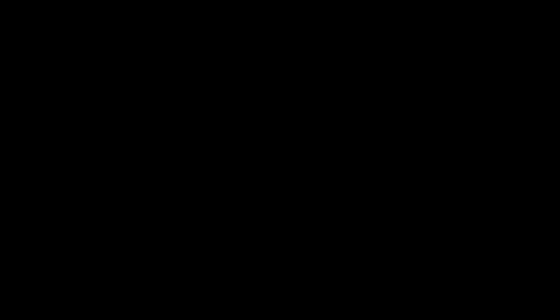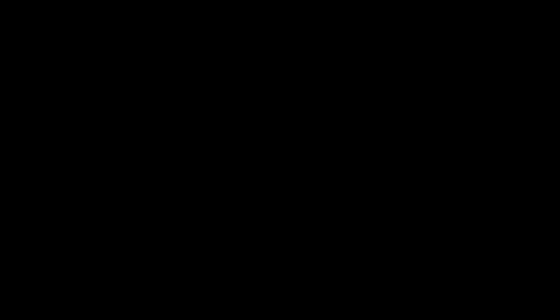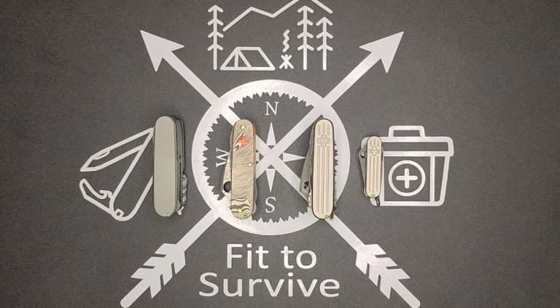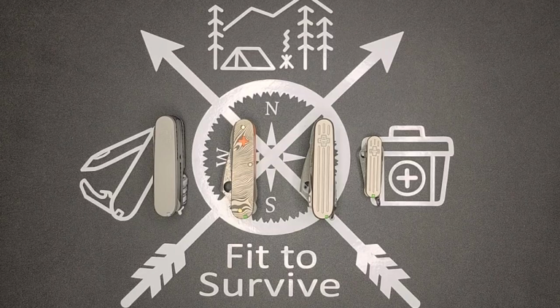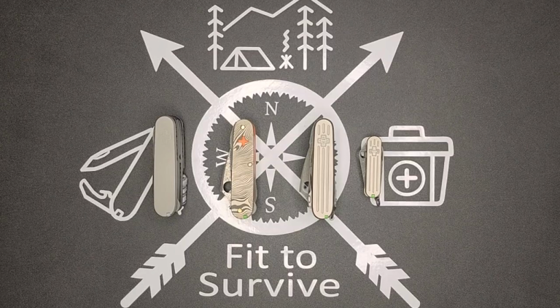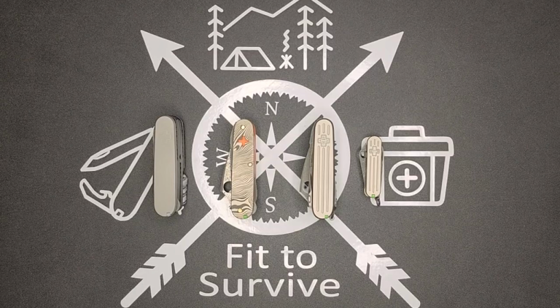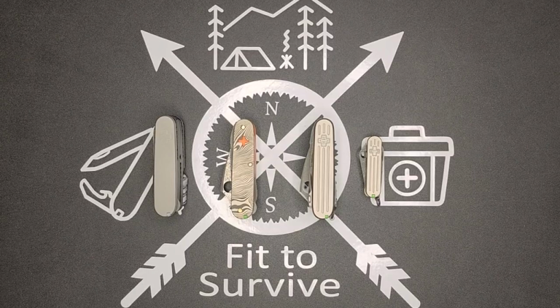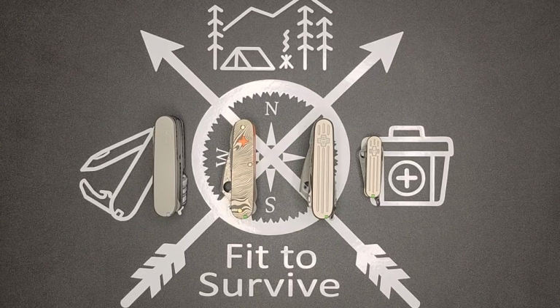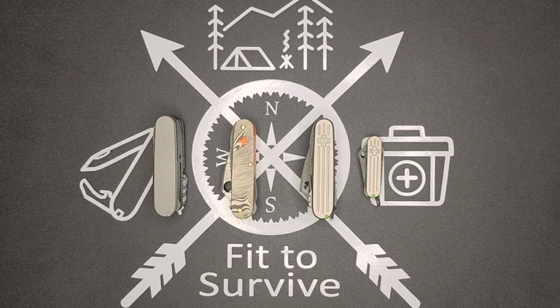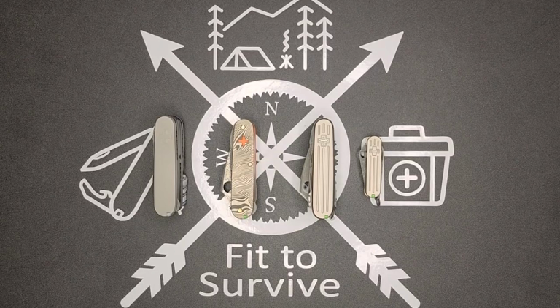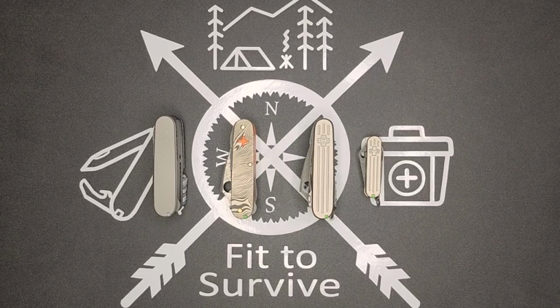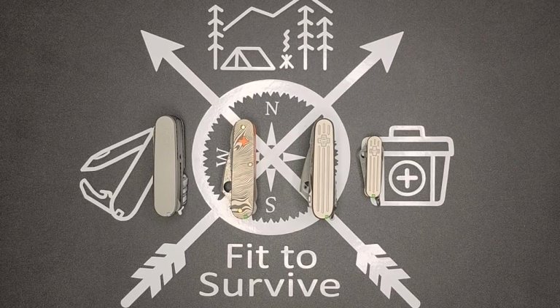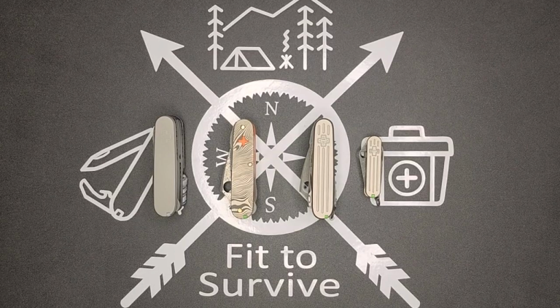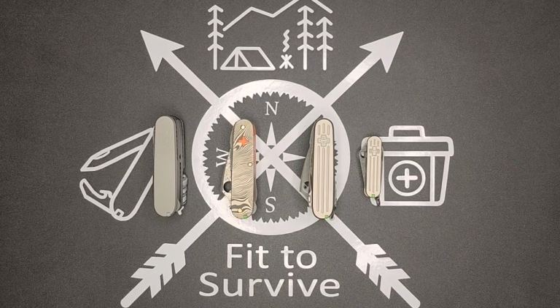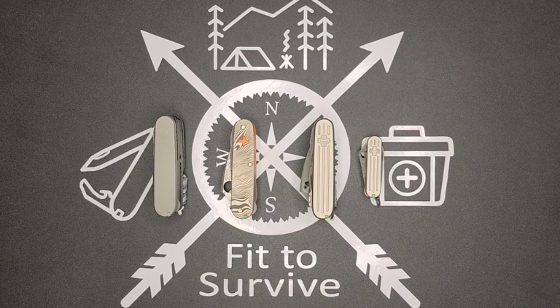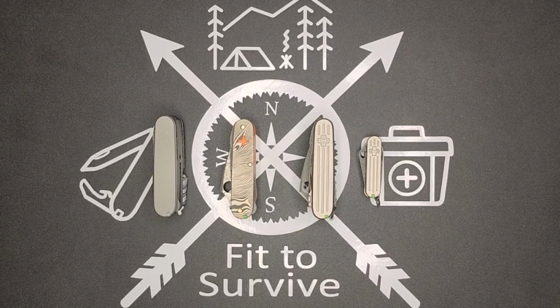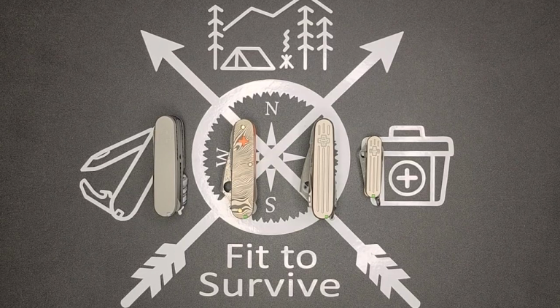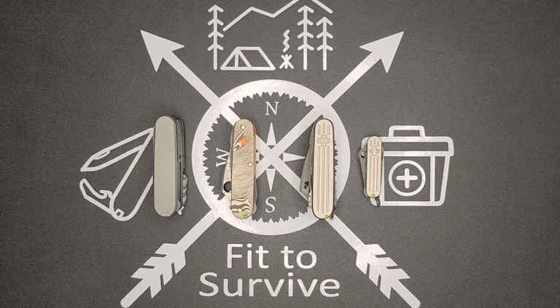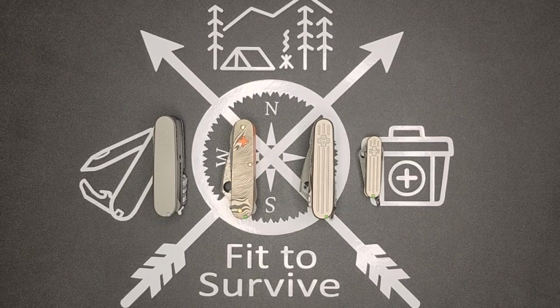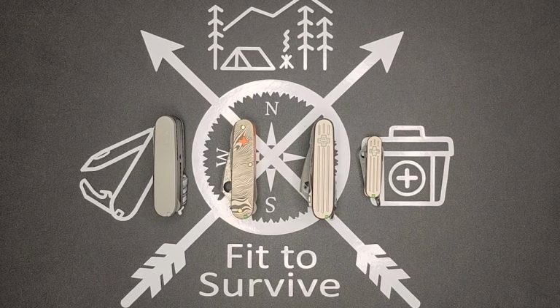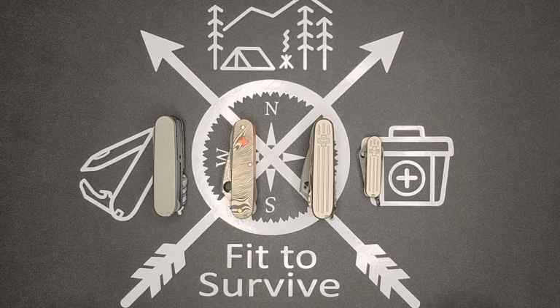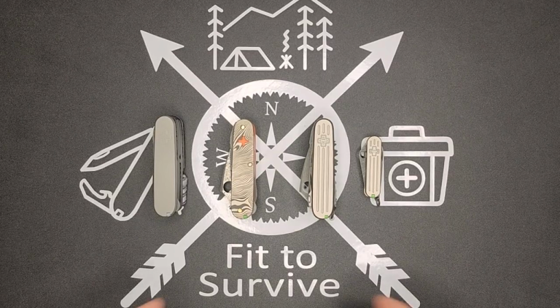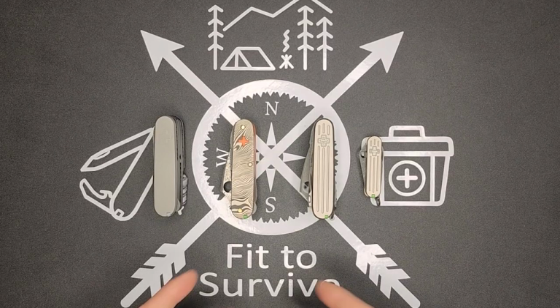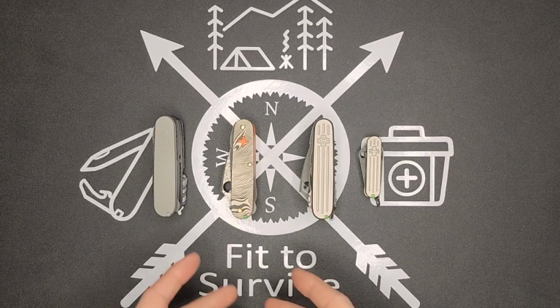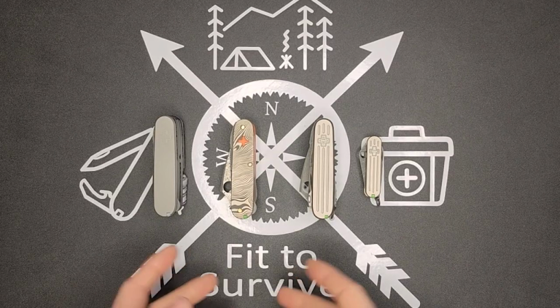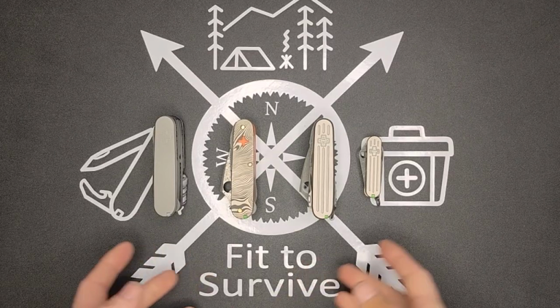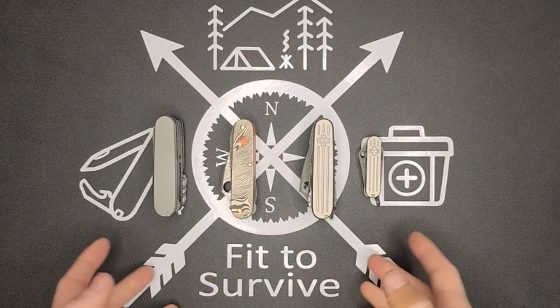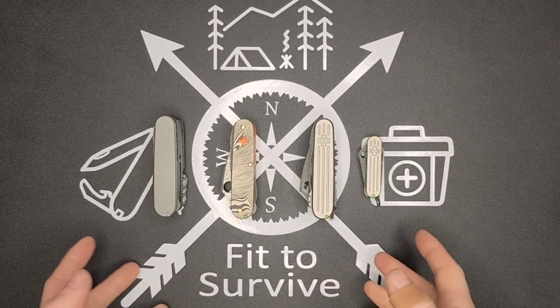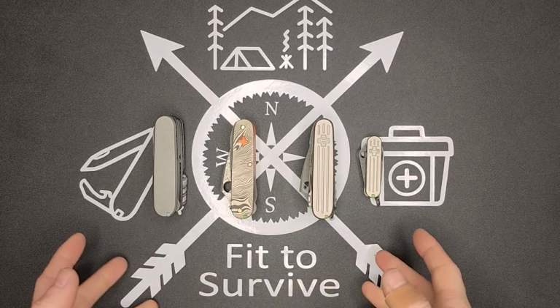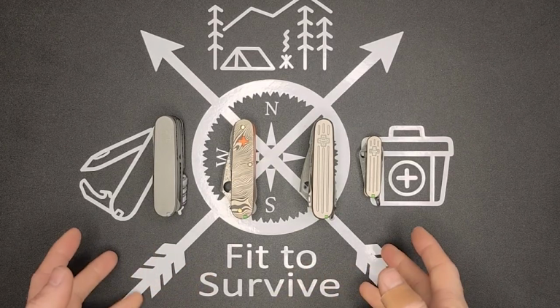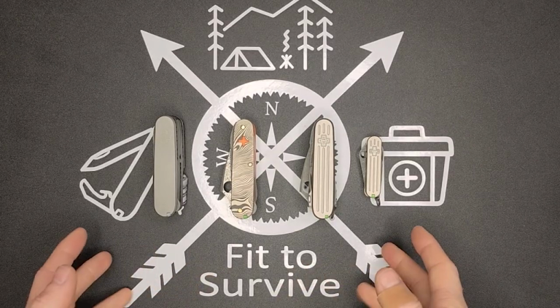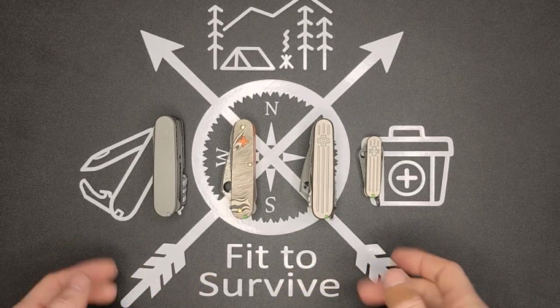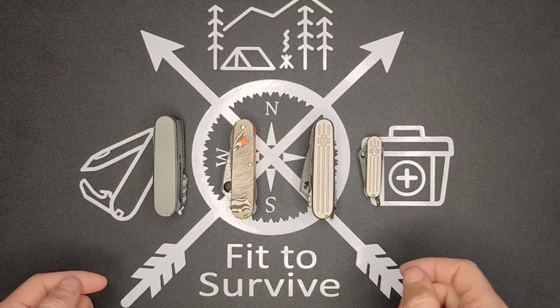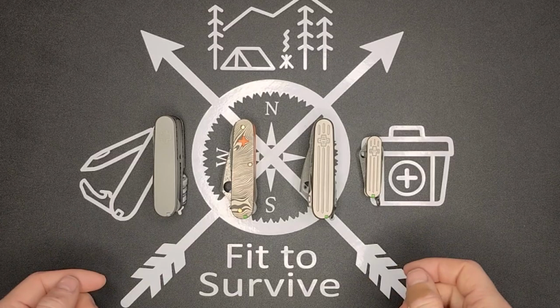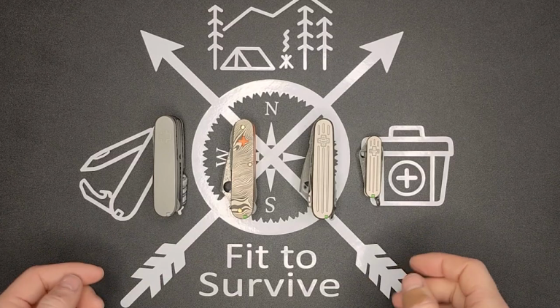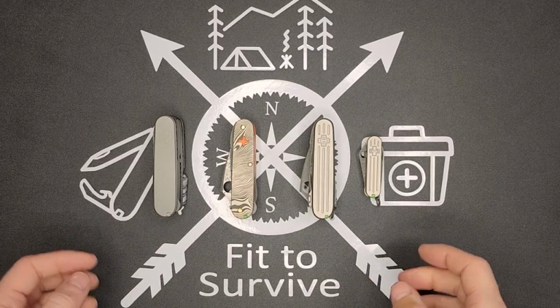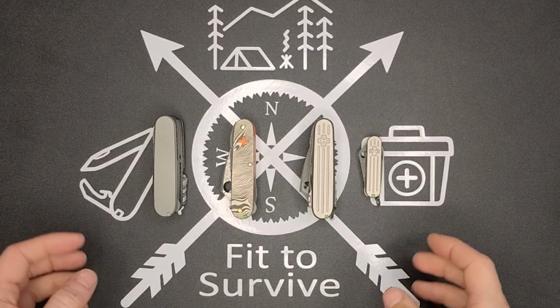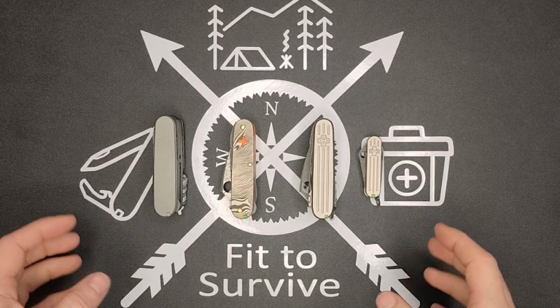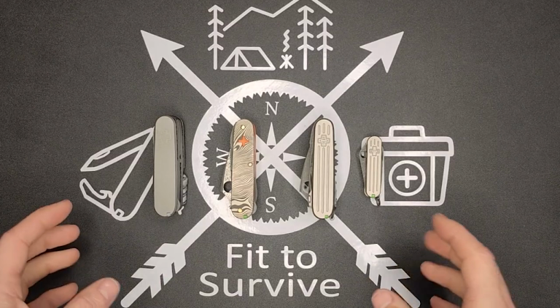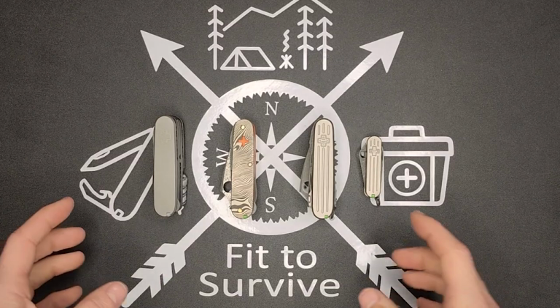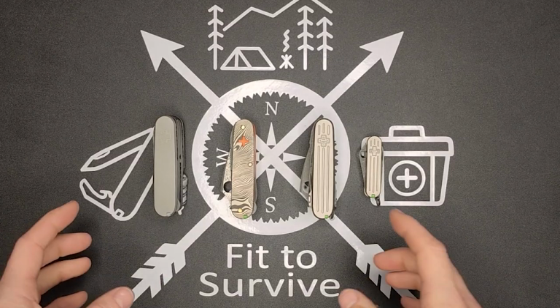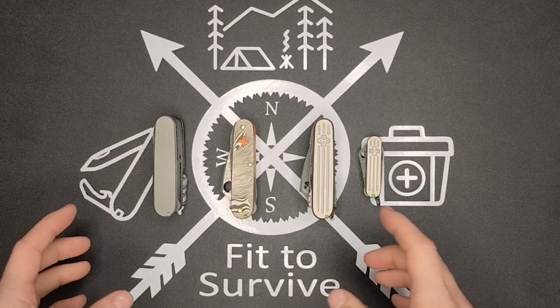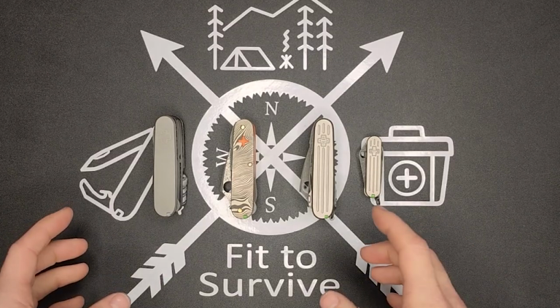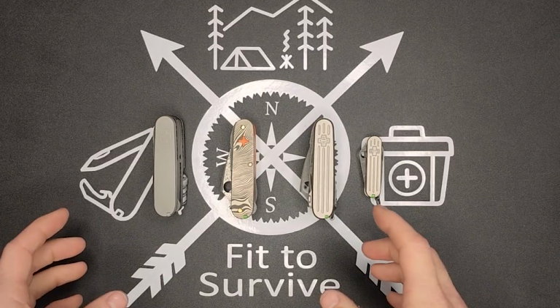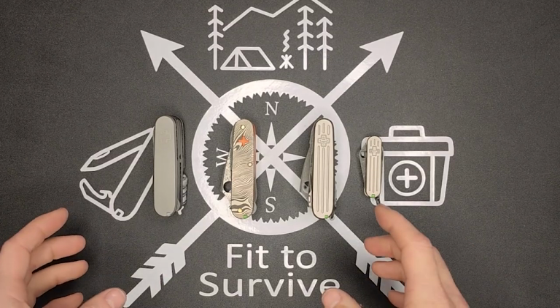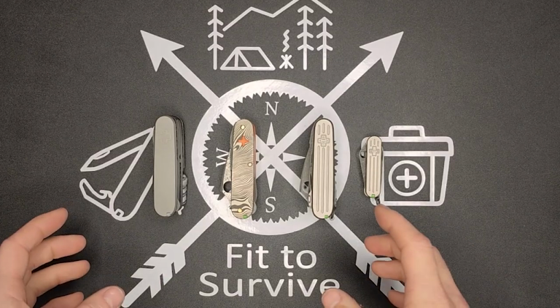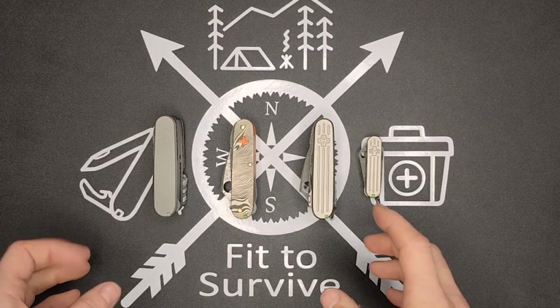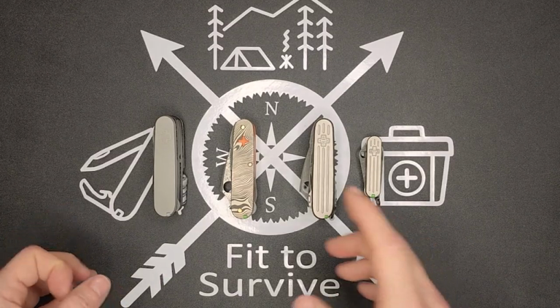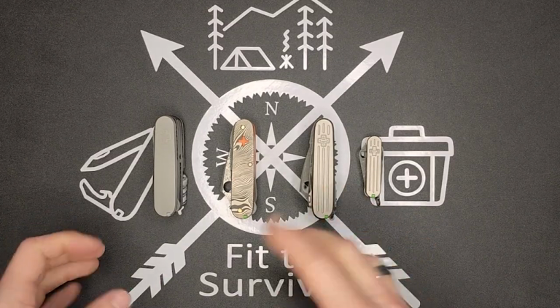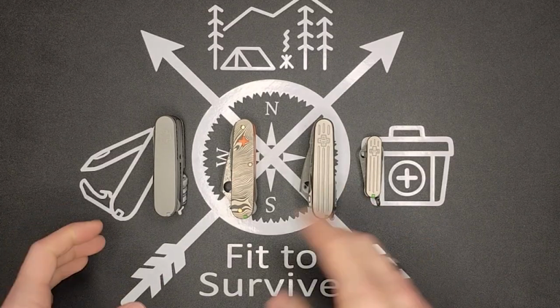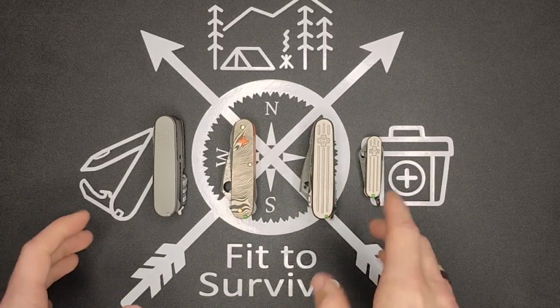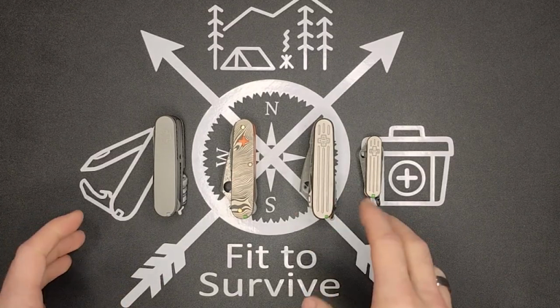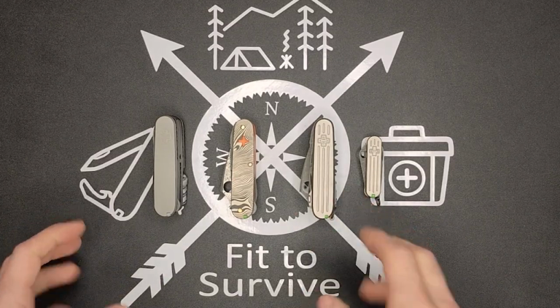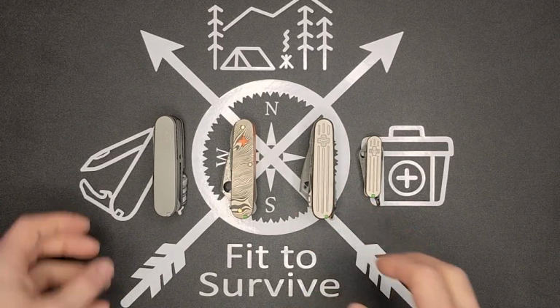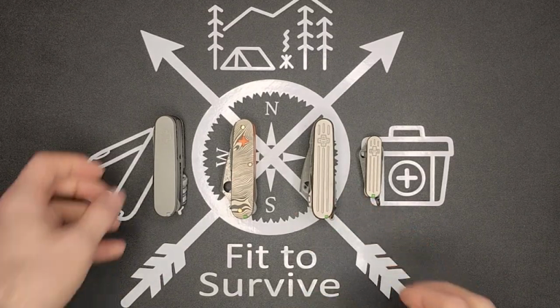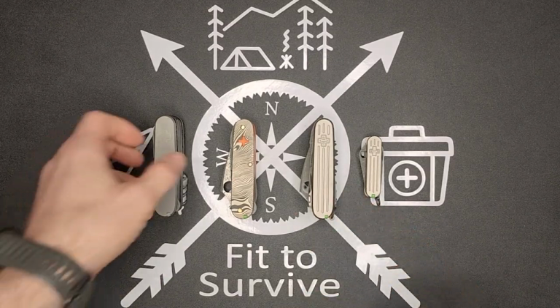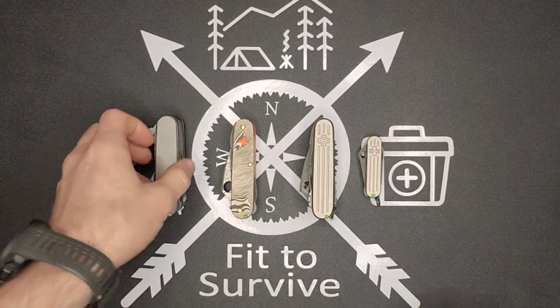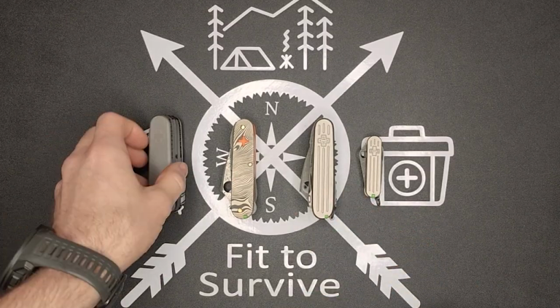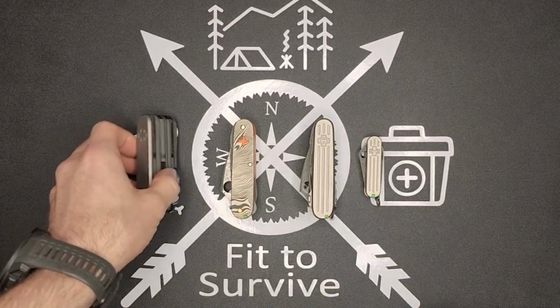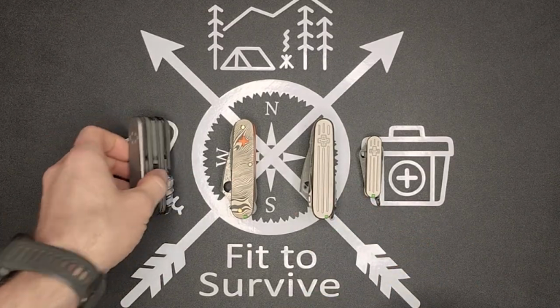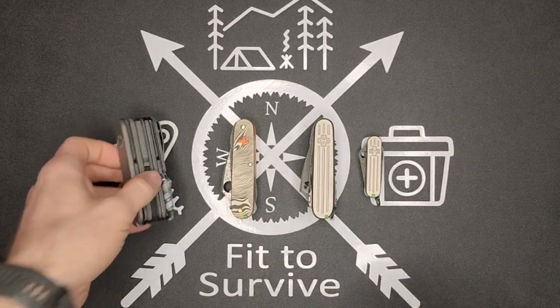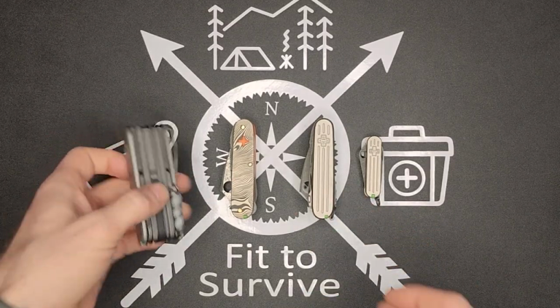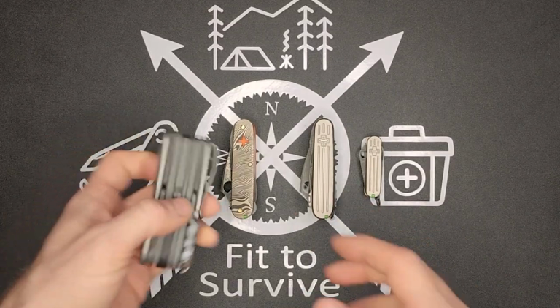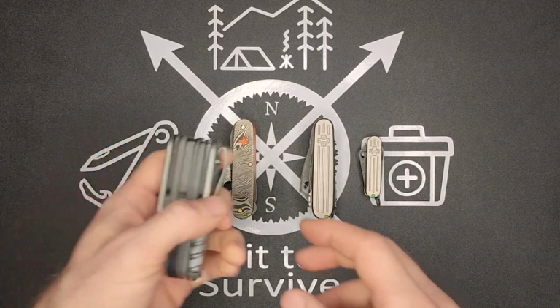Hey, welcome back to Fit Survive channel. I have several knives I've just finished up and I want to show some of the new things that I've done here.